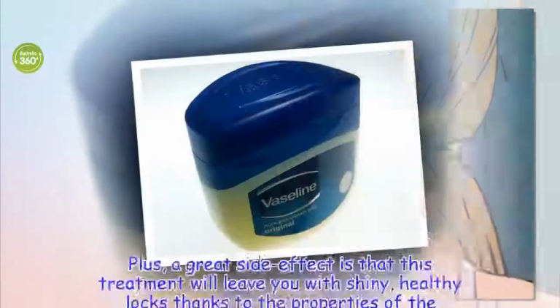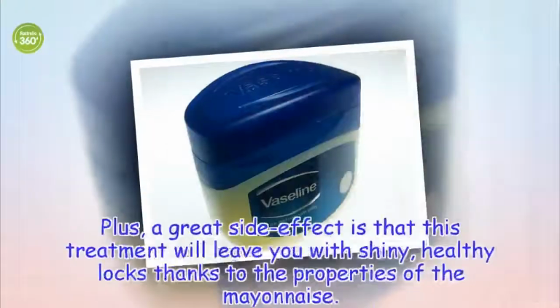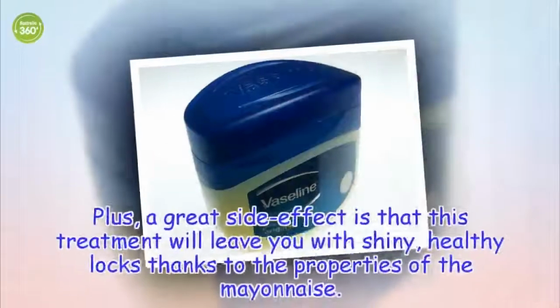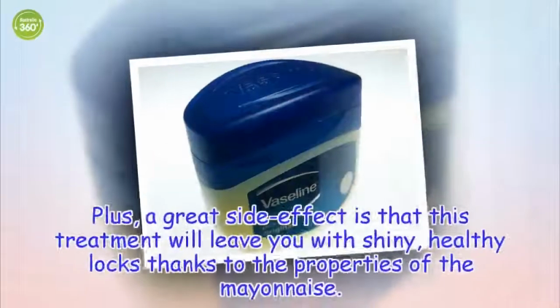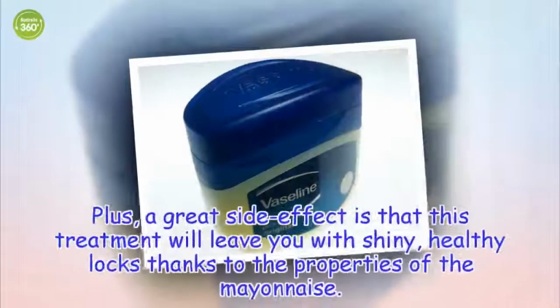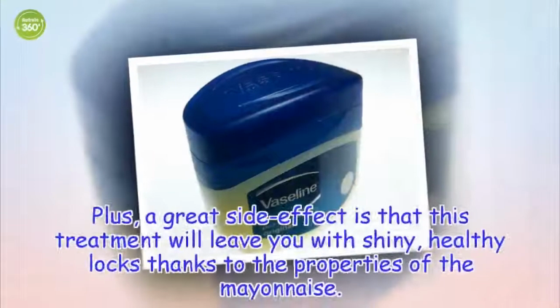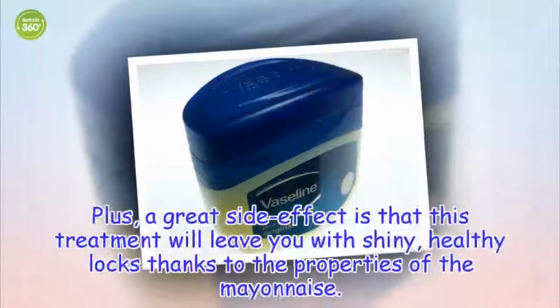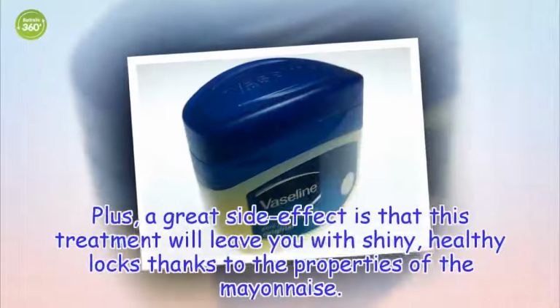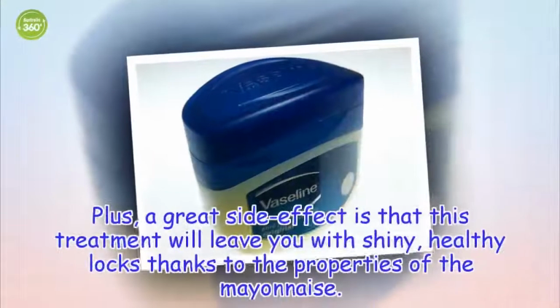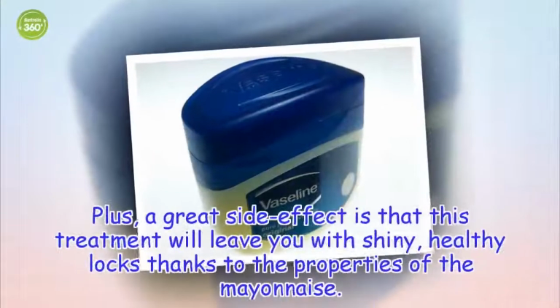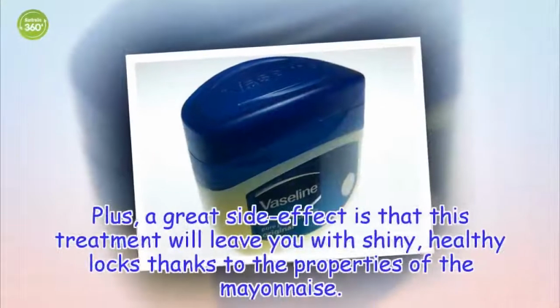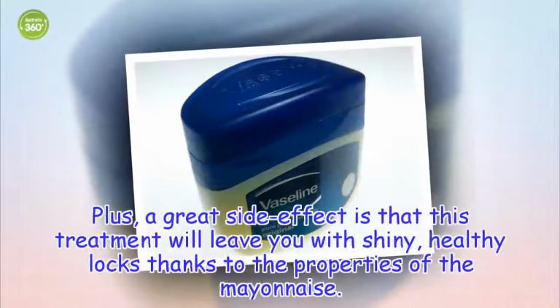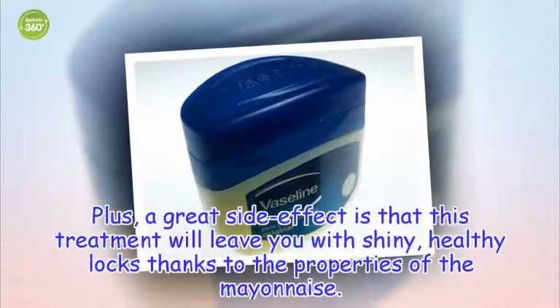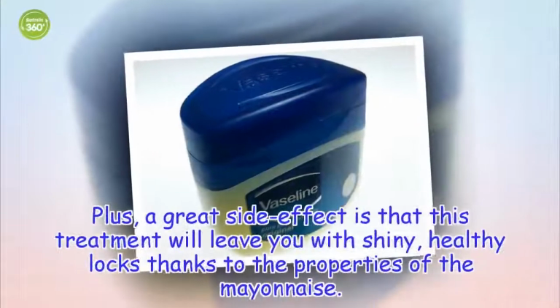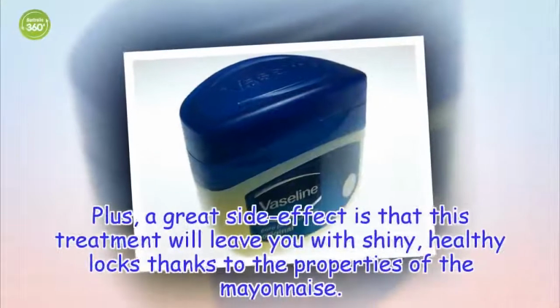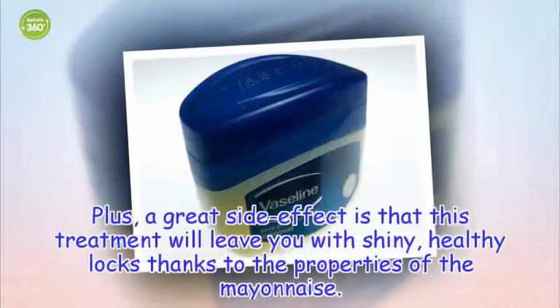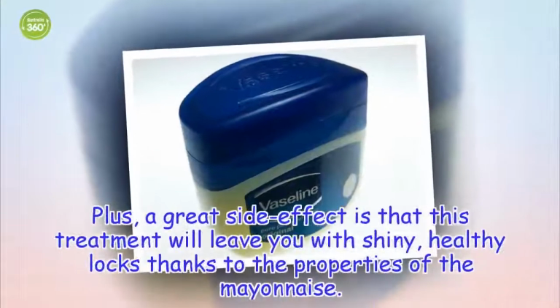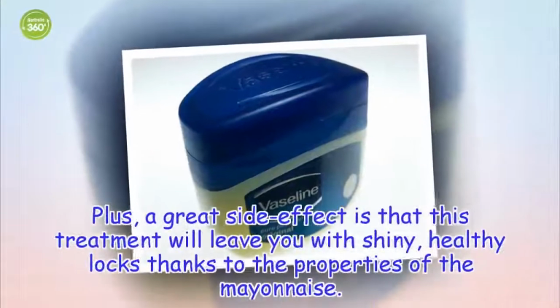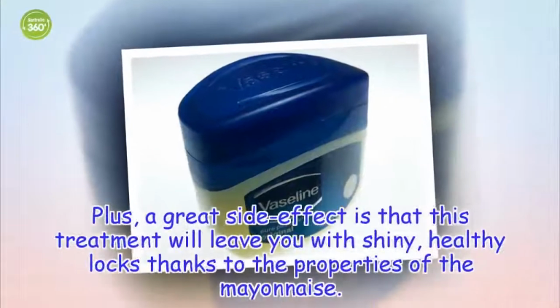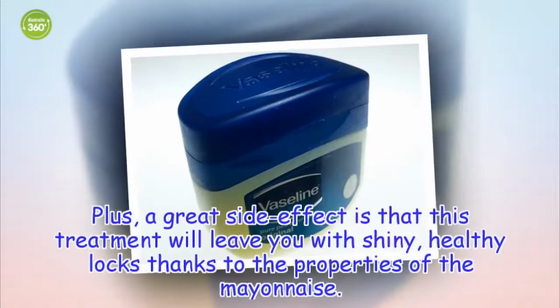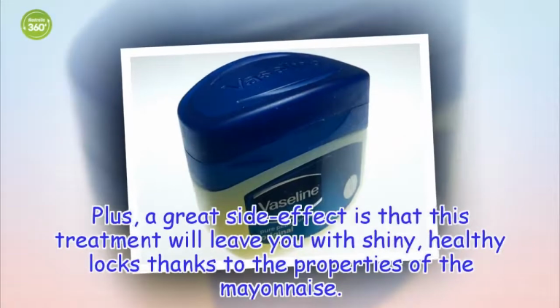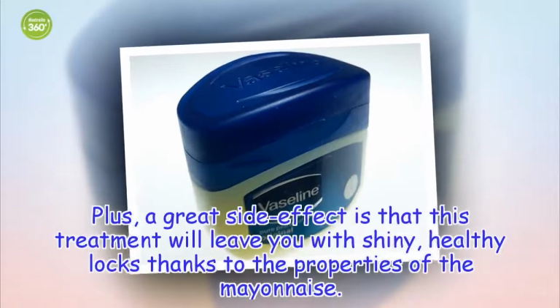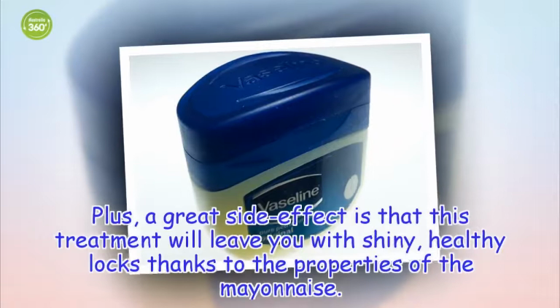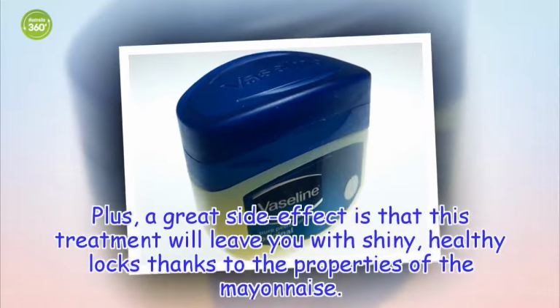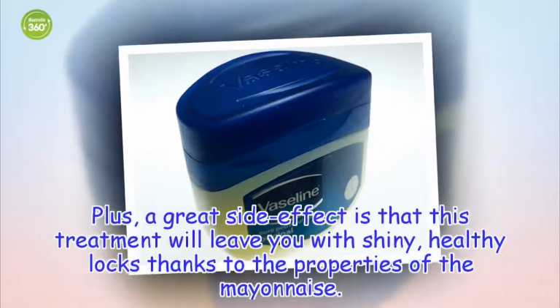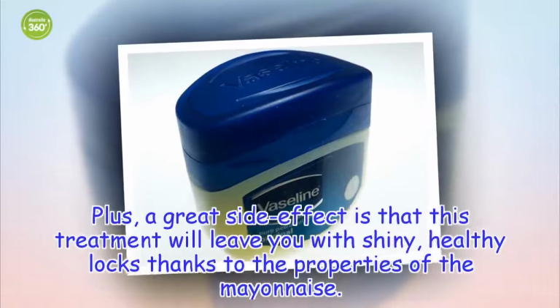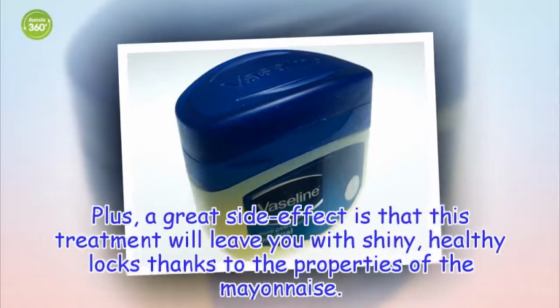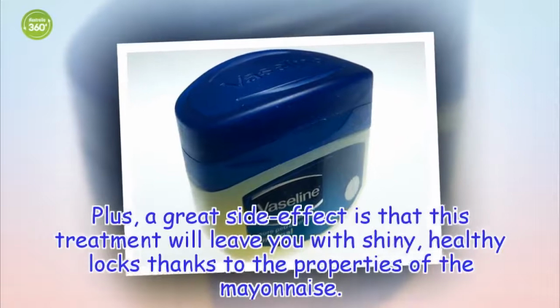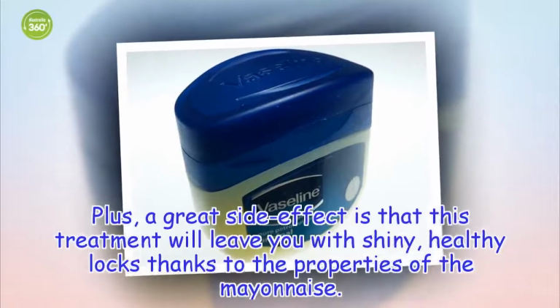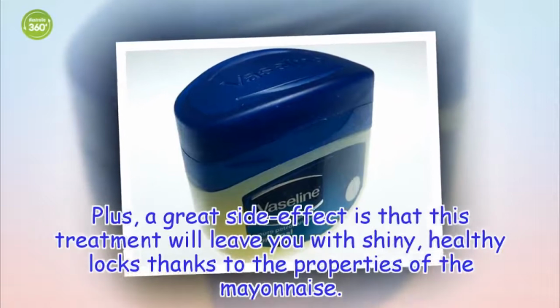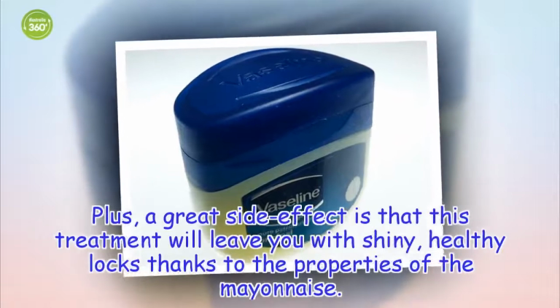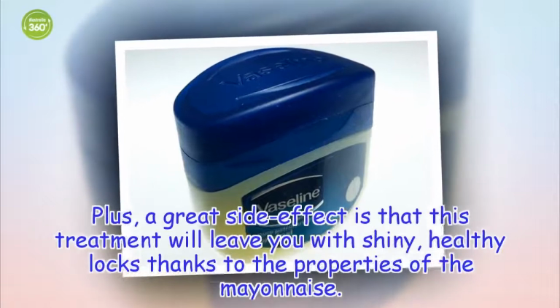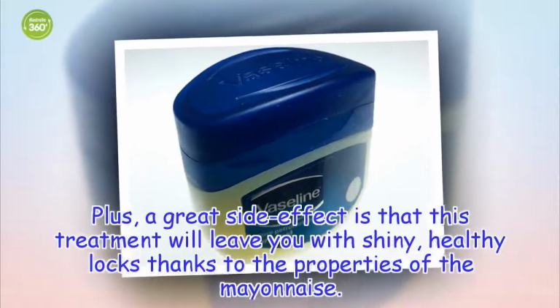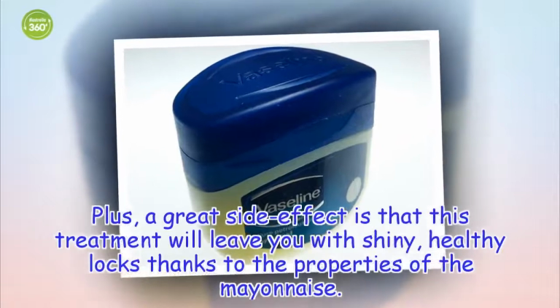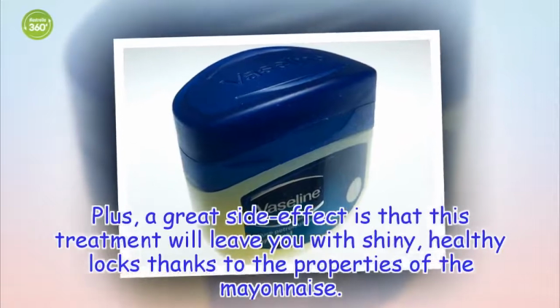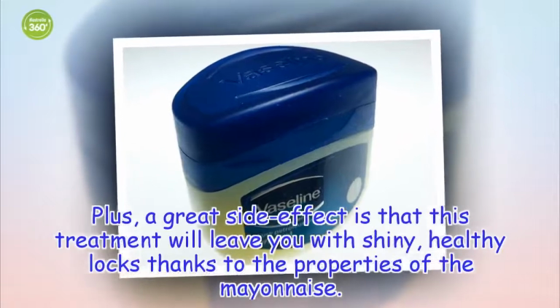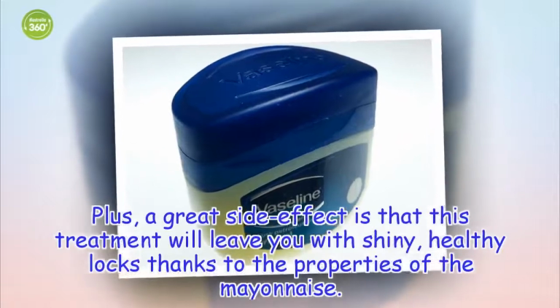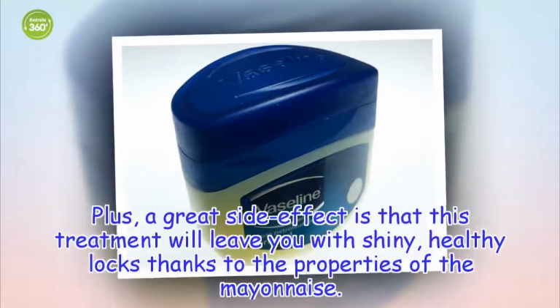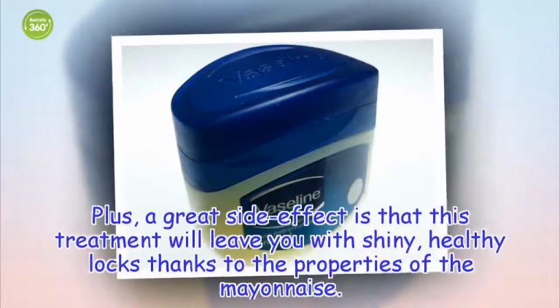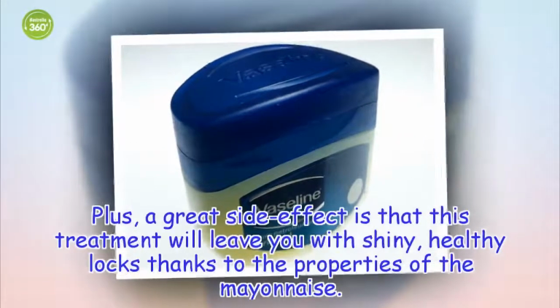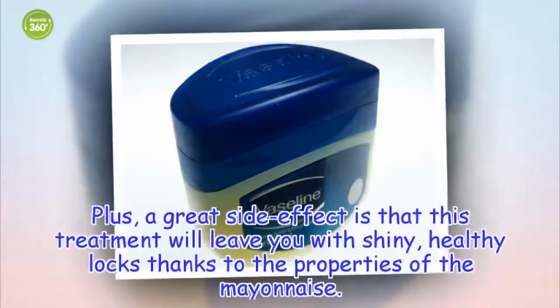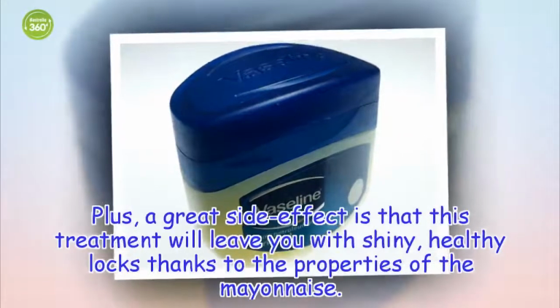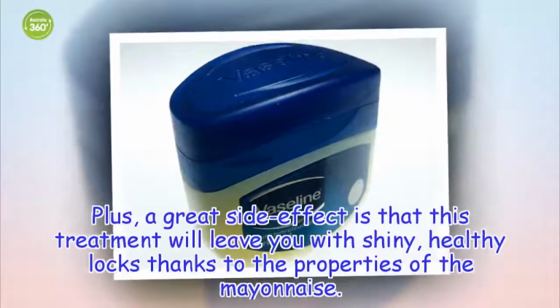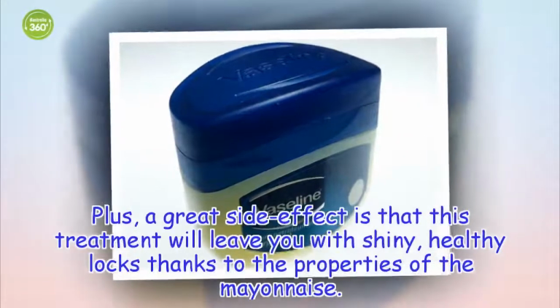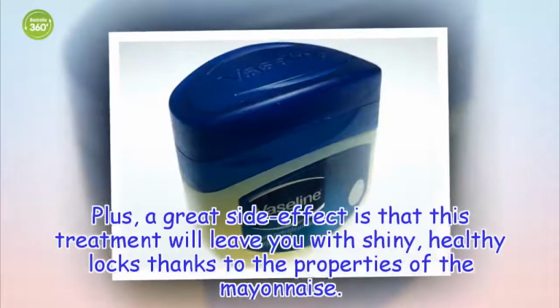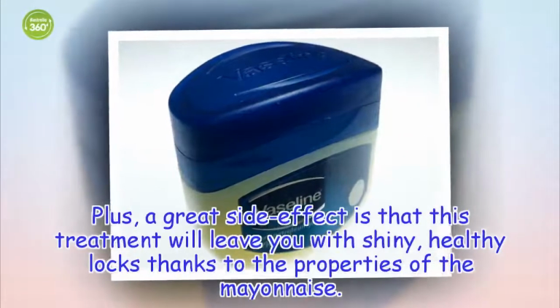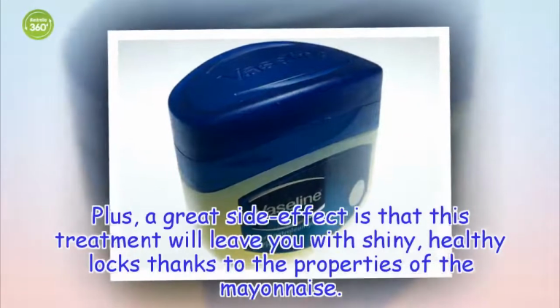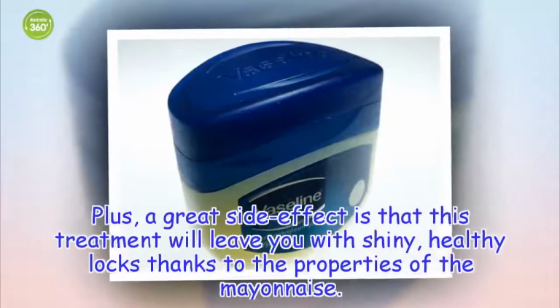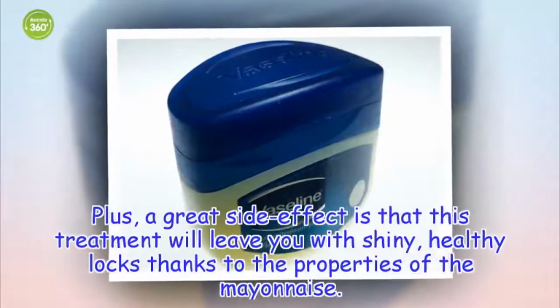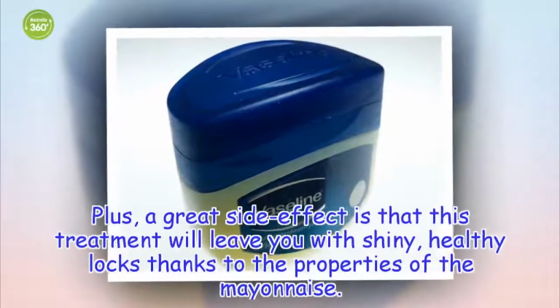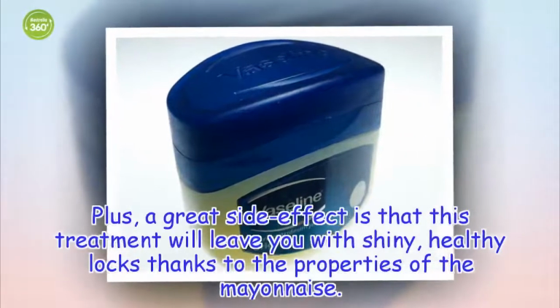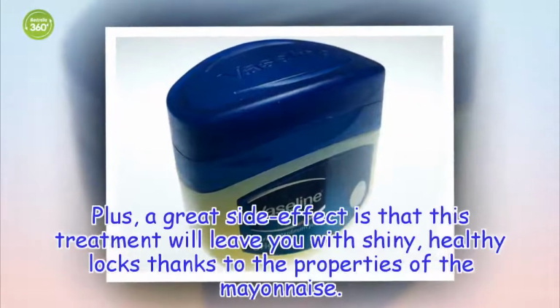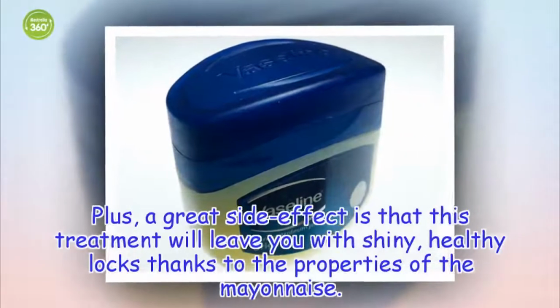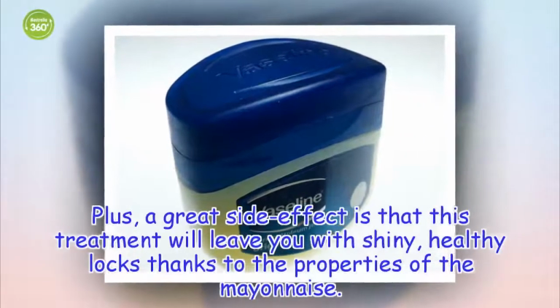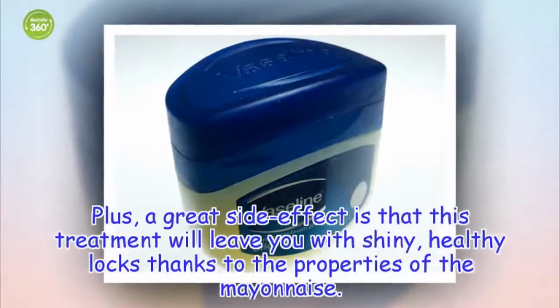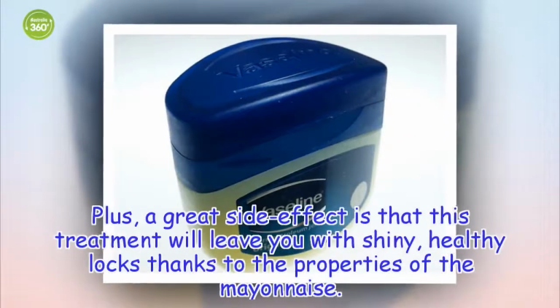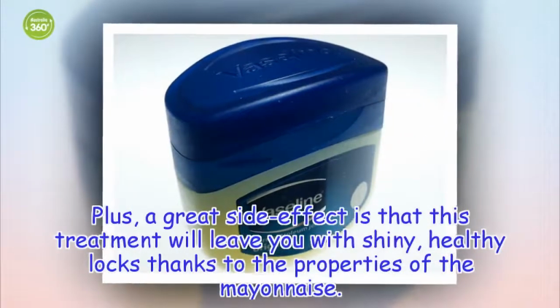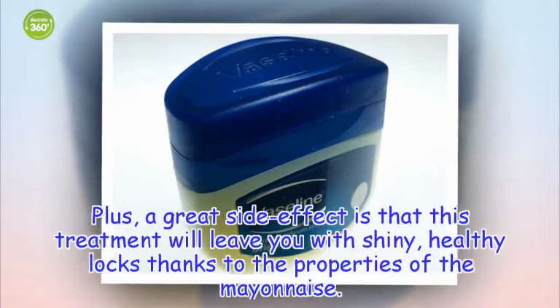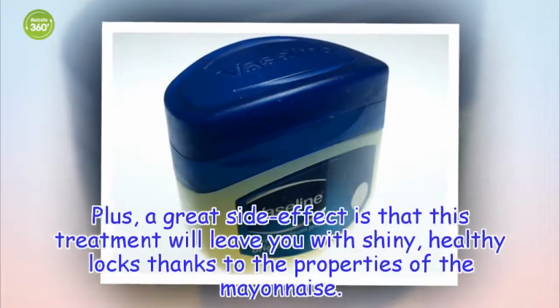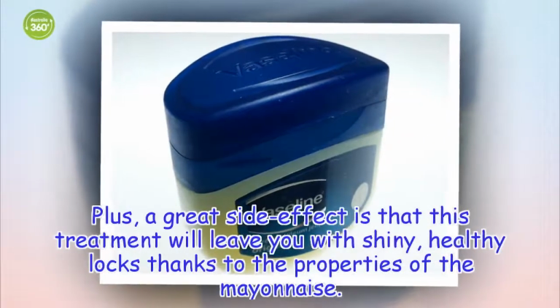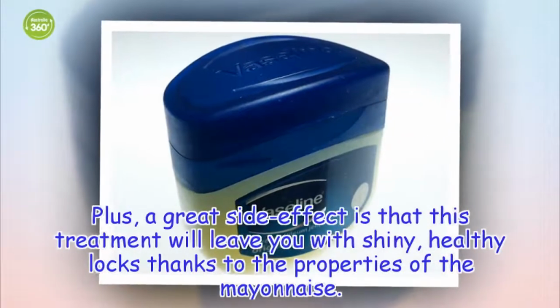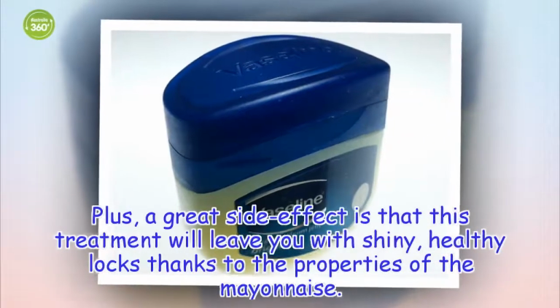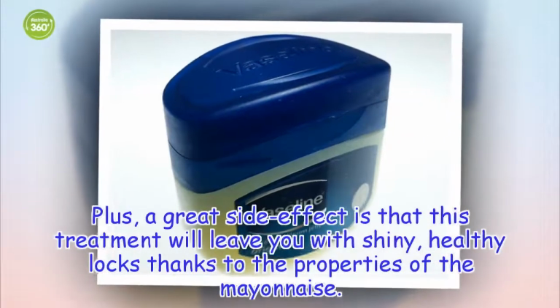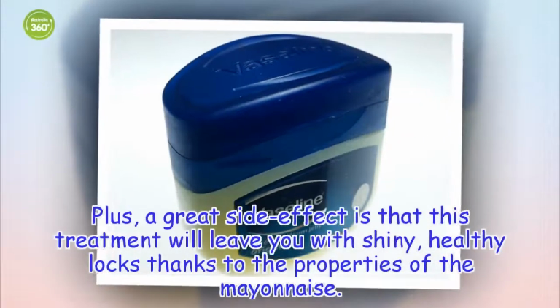Plus, a great side effect is that this treatment will leave you with shiny, healthy locks thanks to the properties of the mayonnaise.